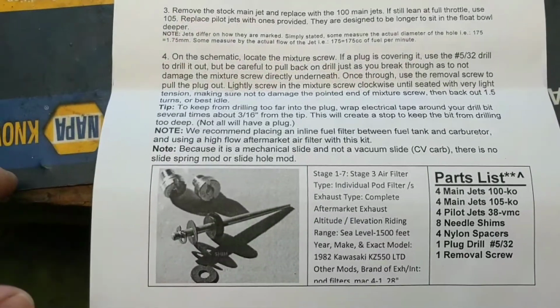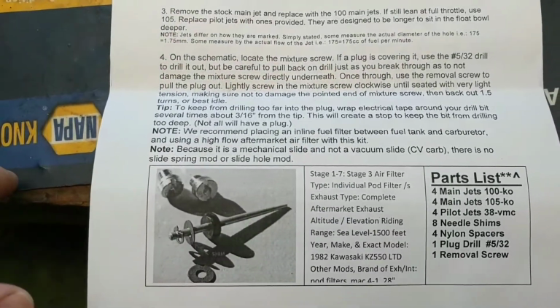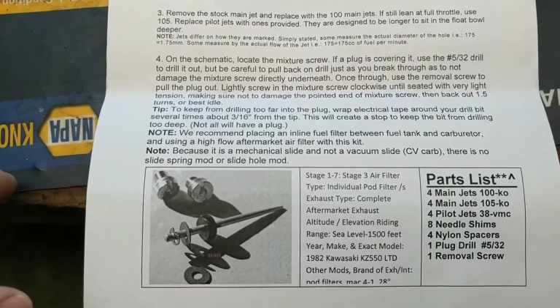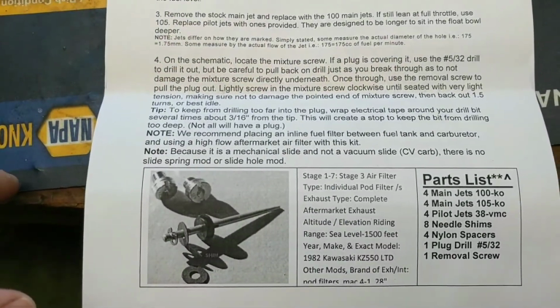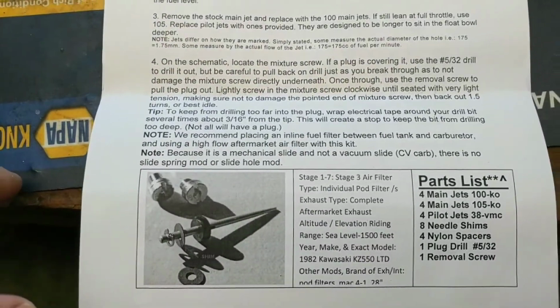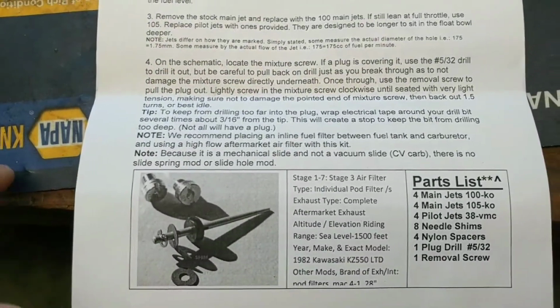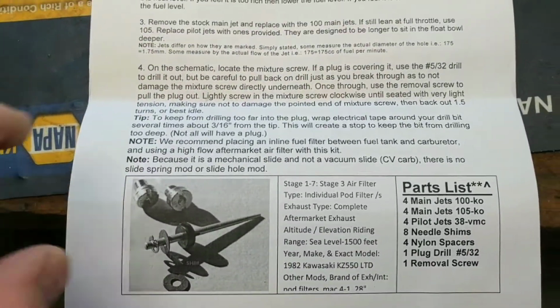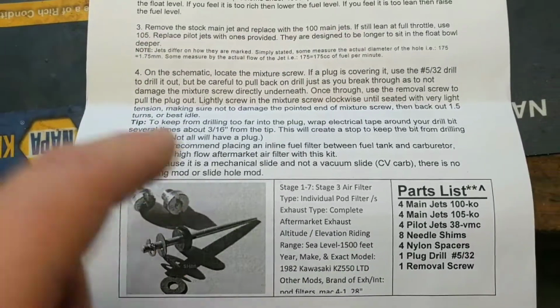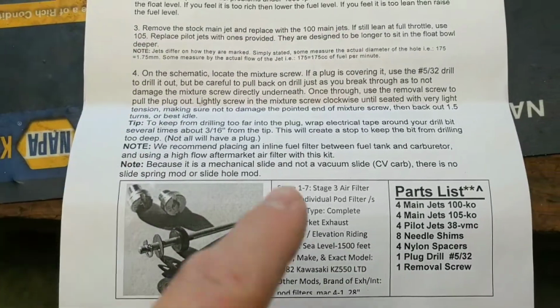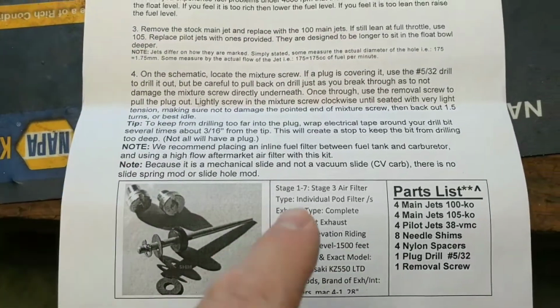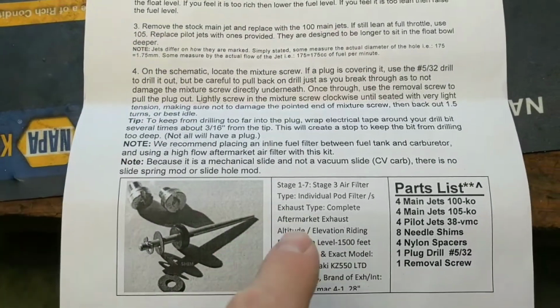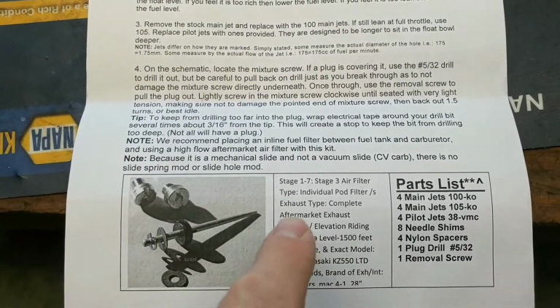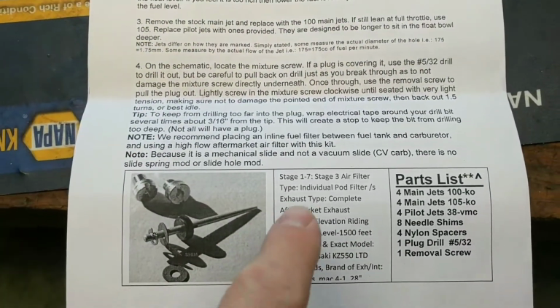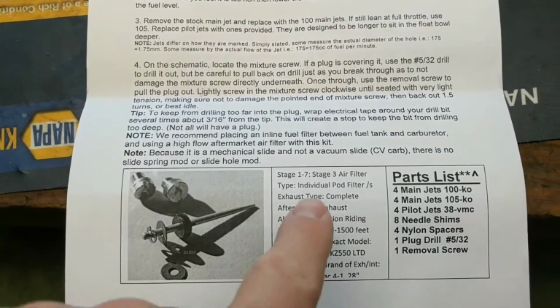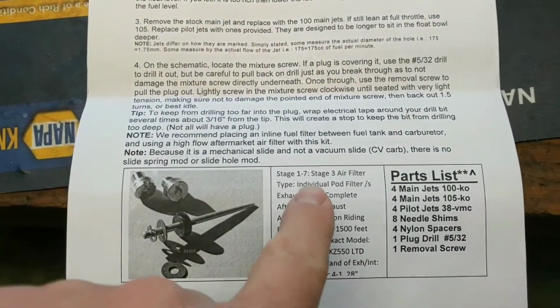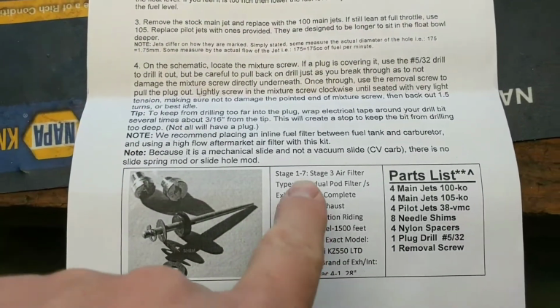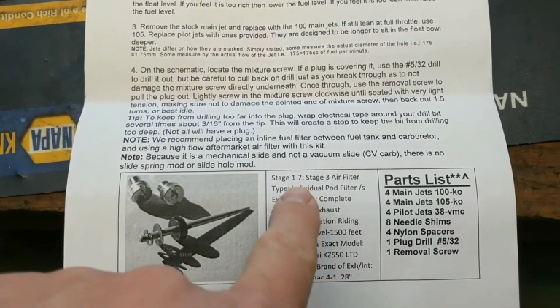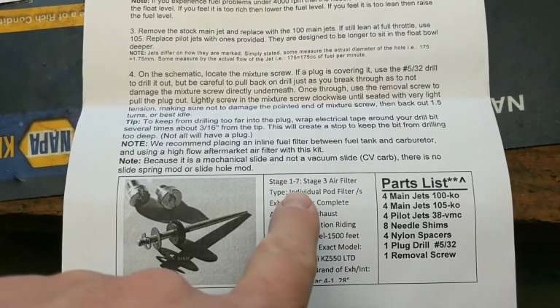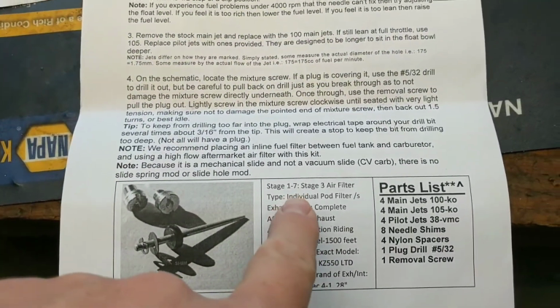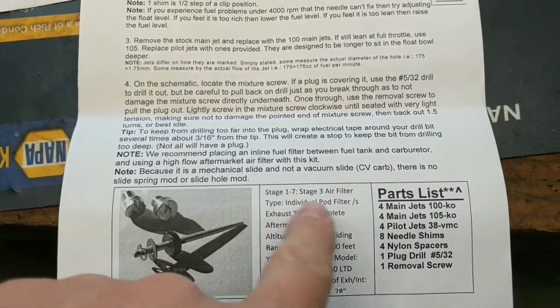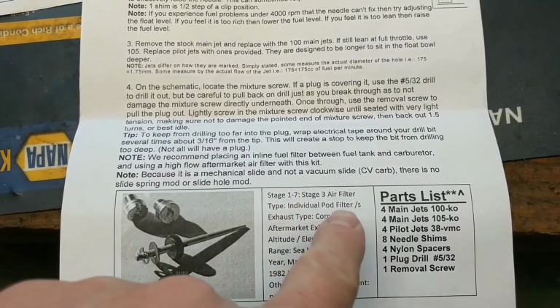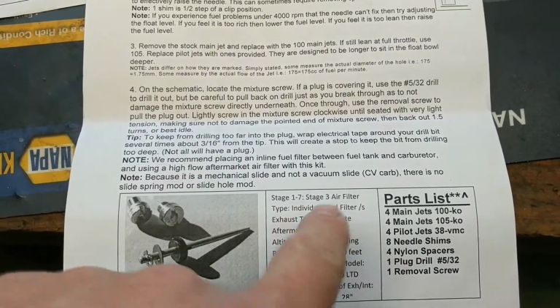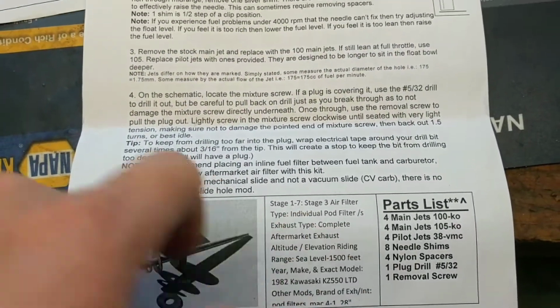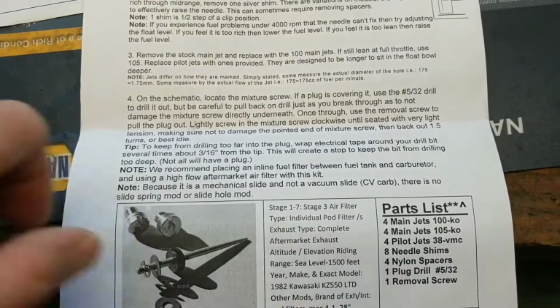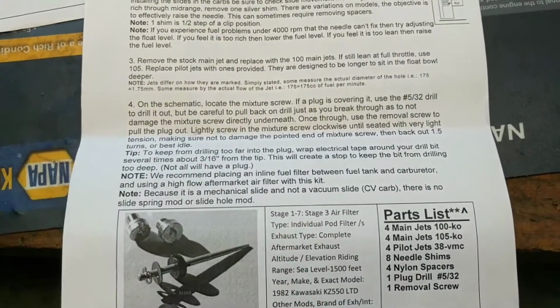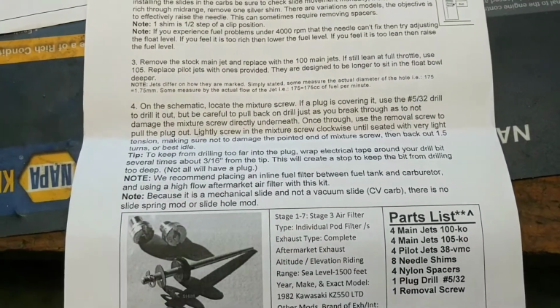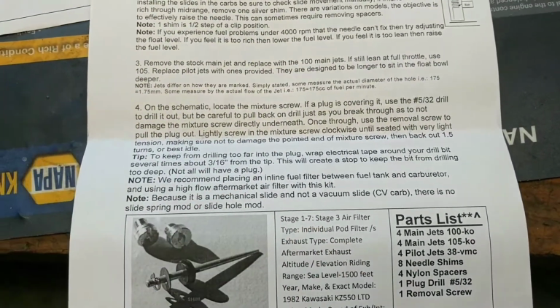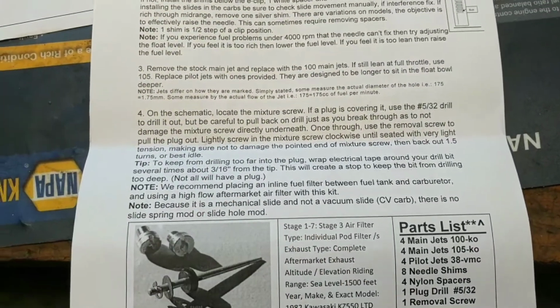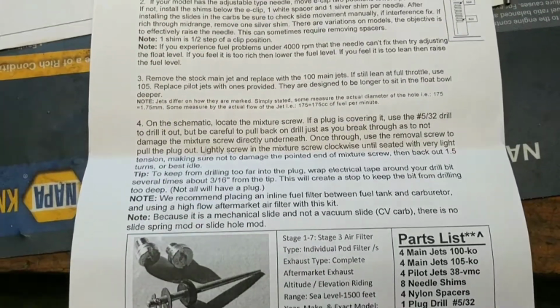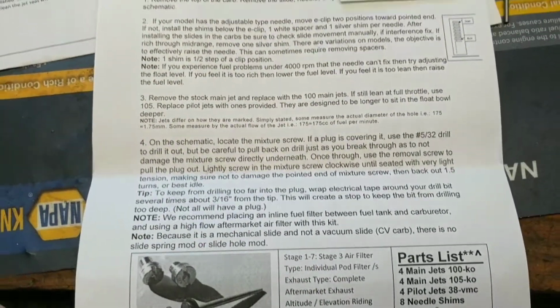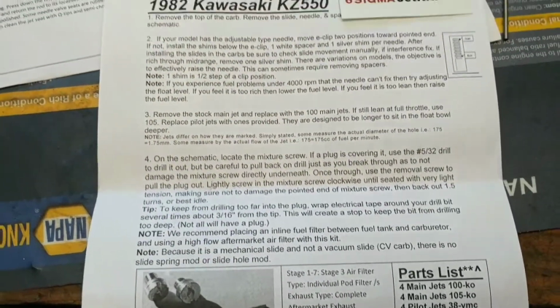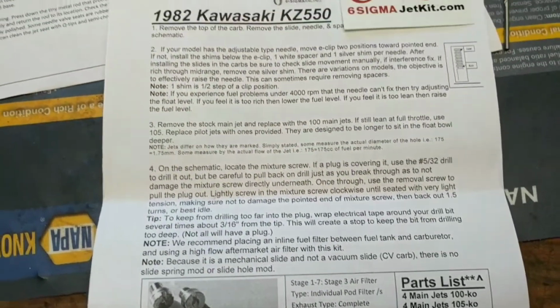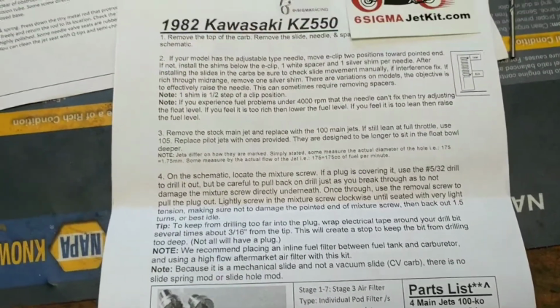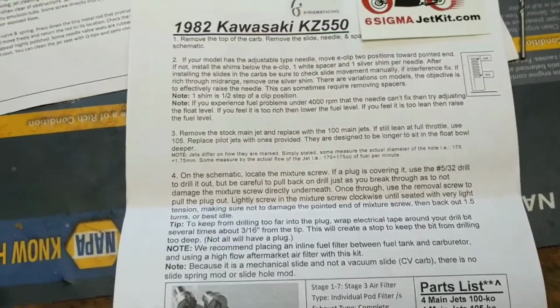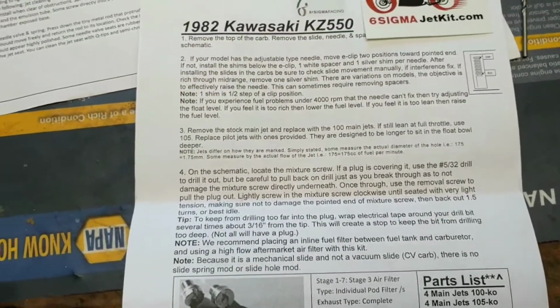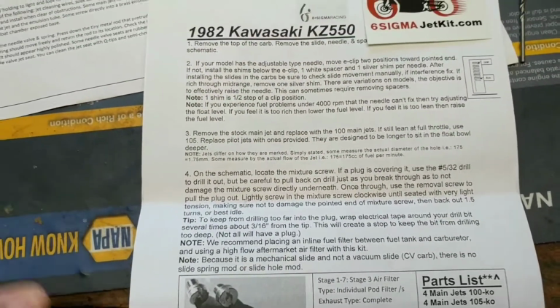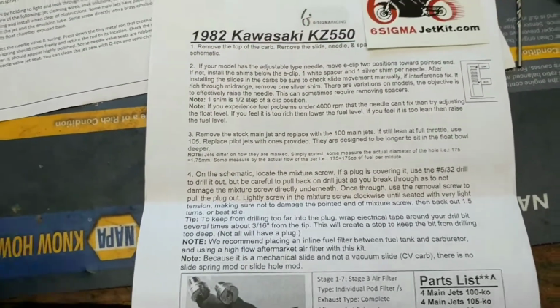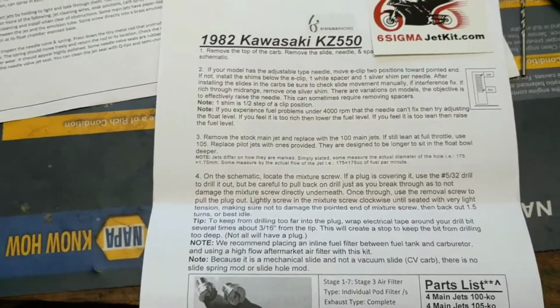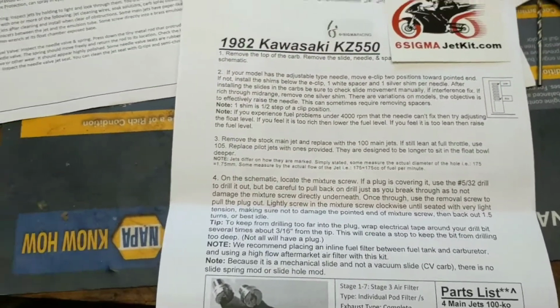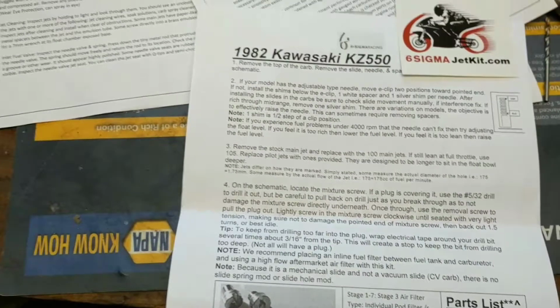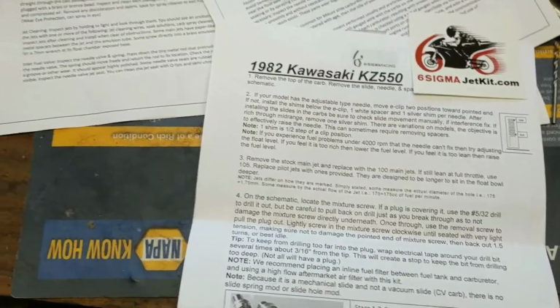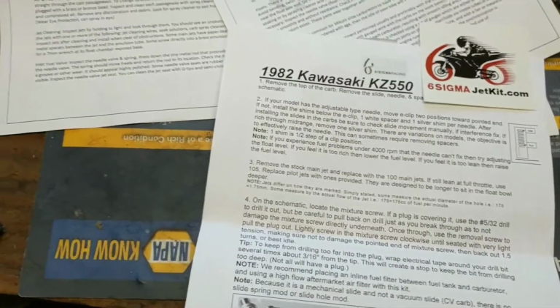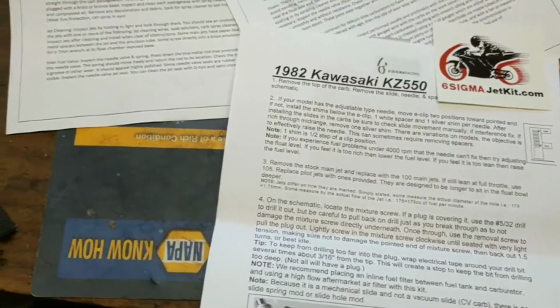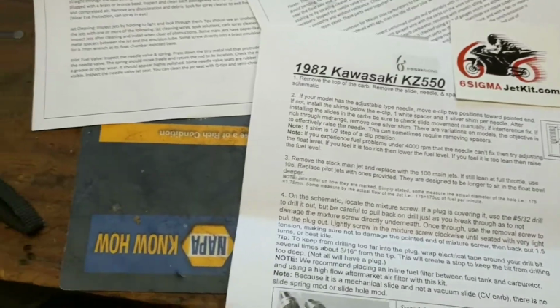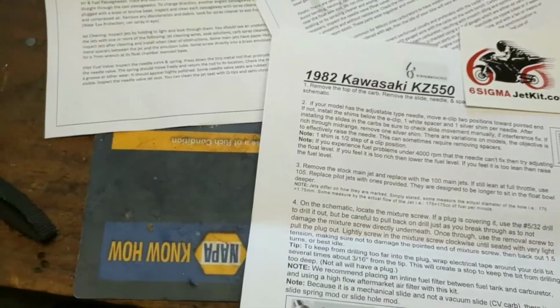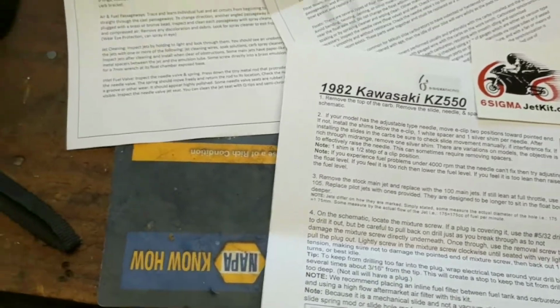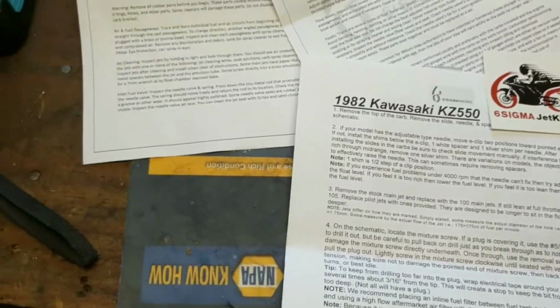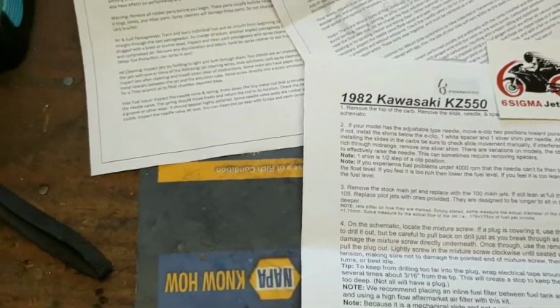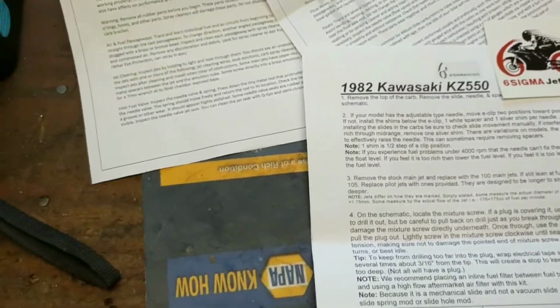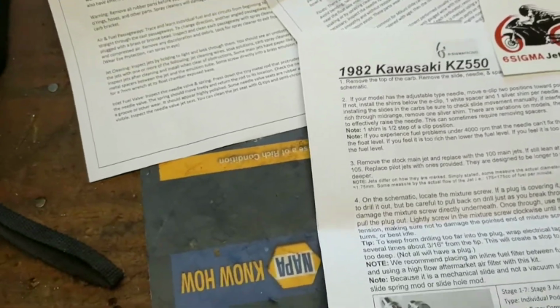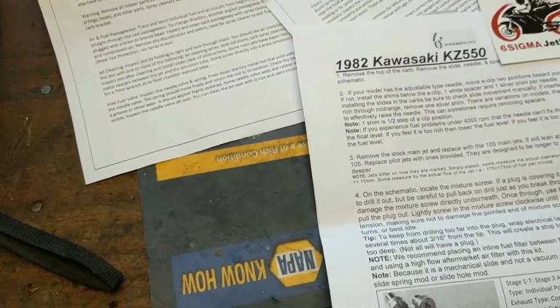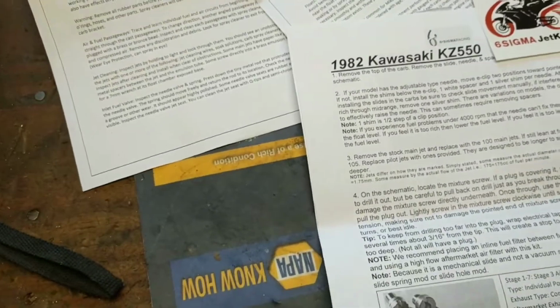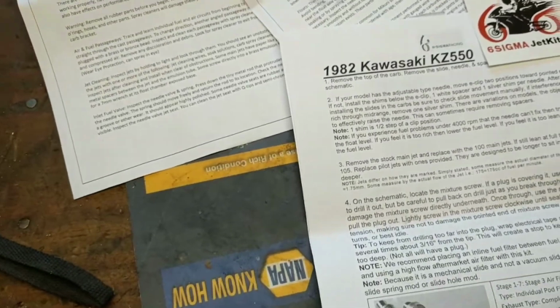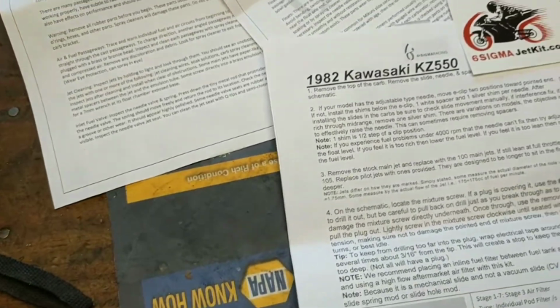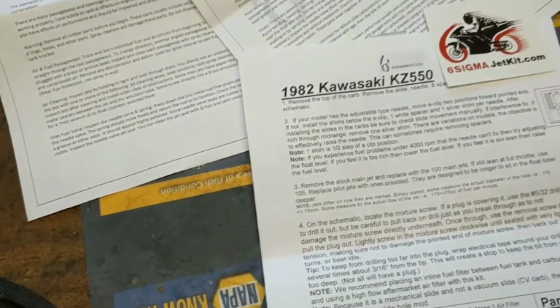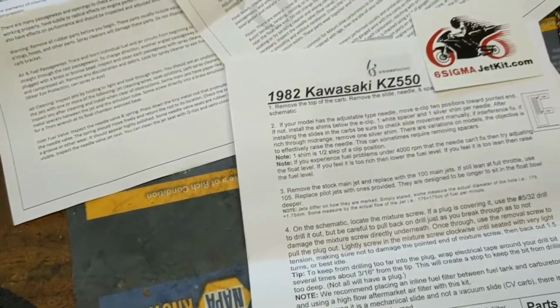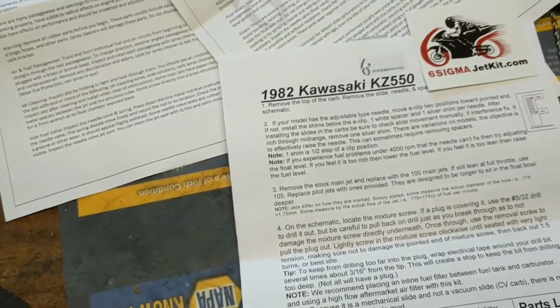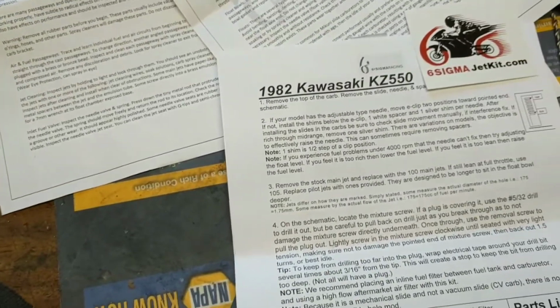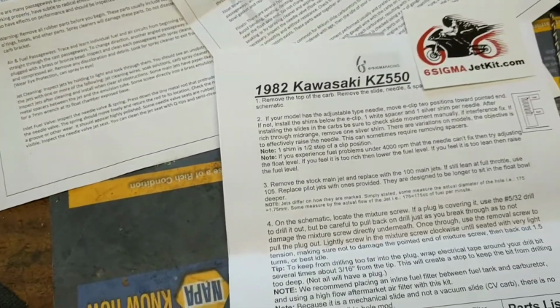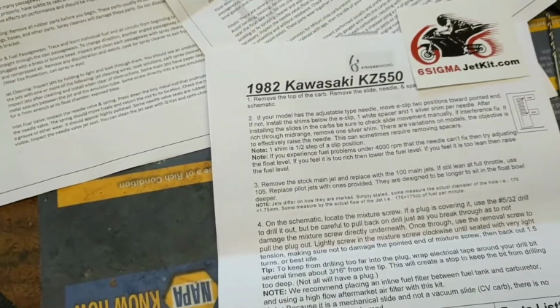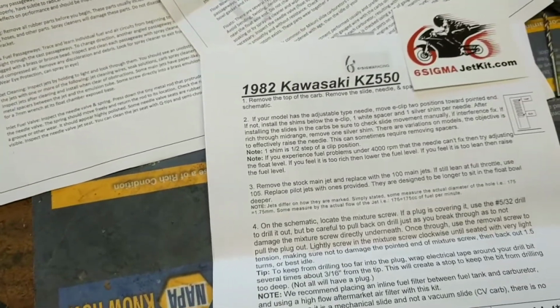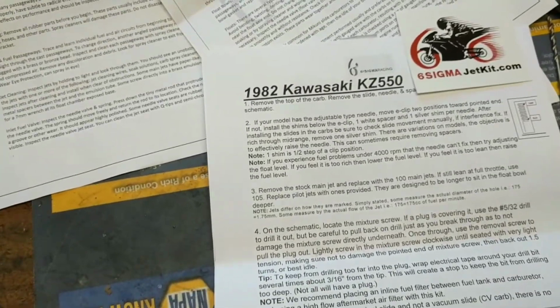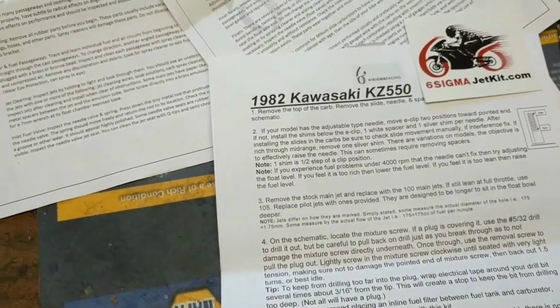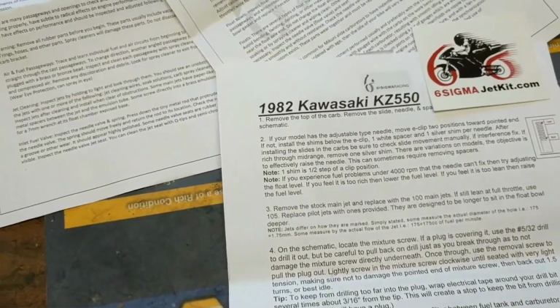You get the stage three if you've got the pod filters and like a four-into-one, or done any type of exhaust for it, stuff like that.